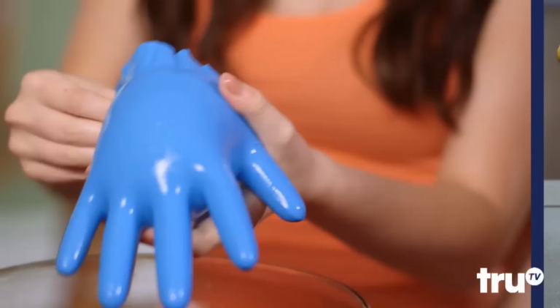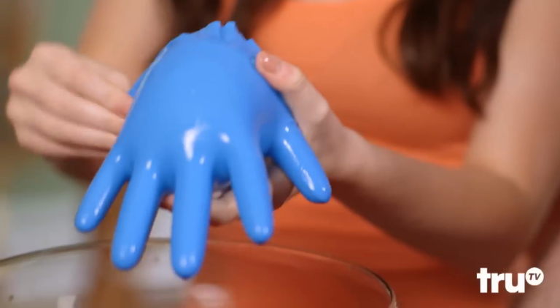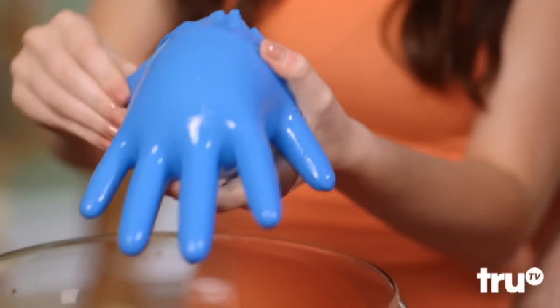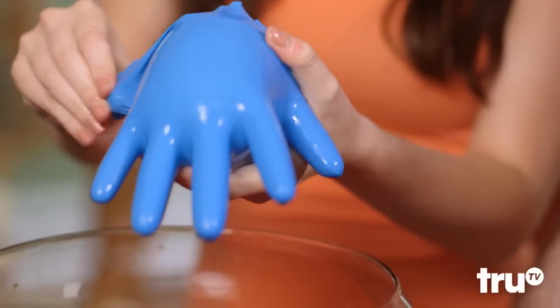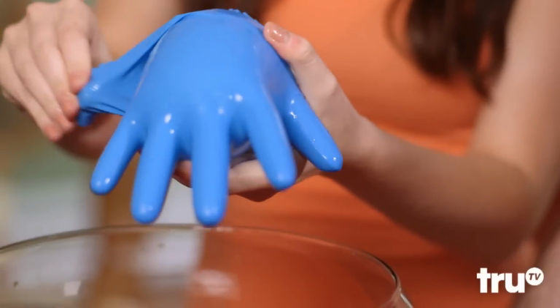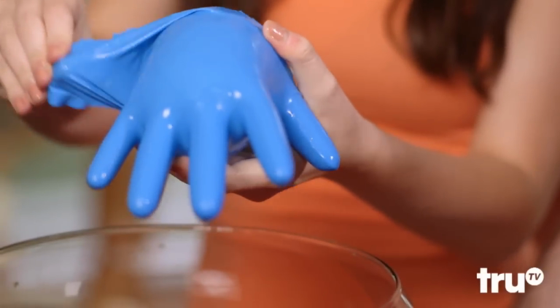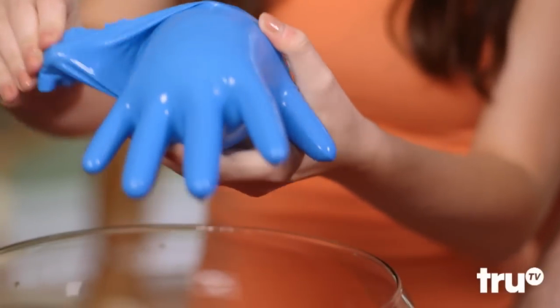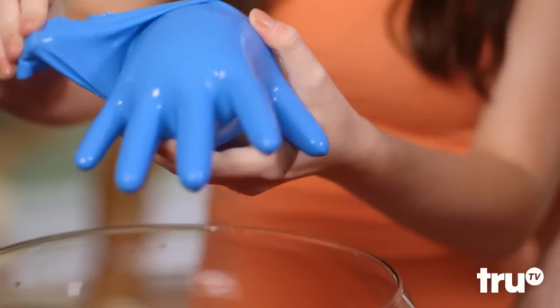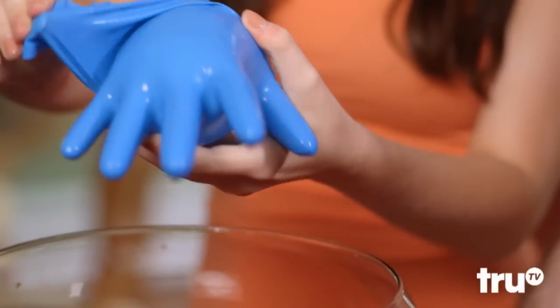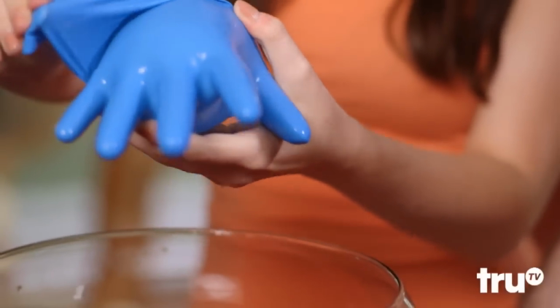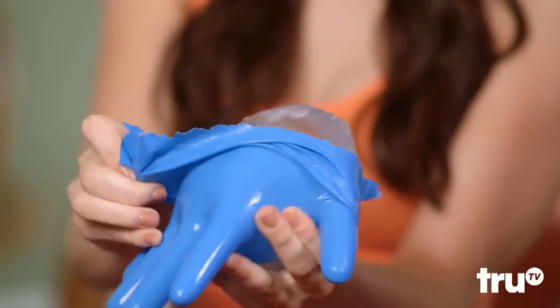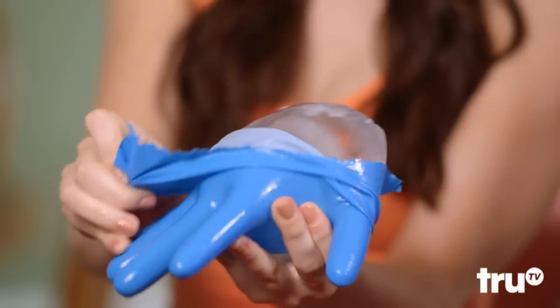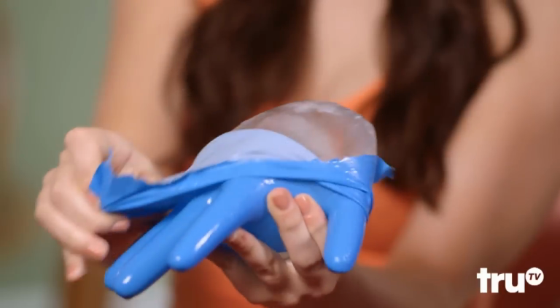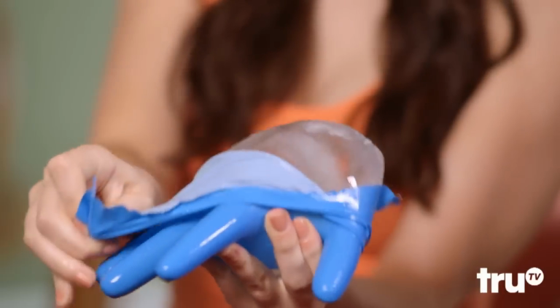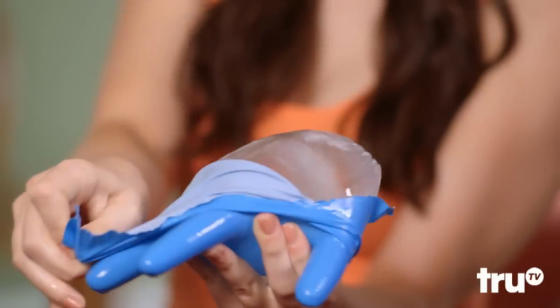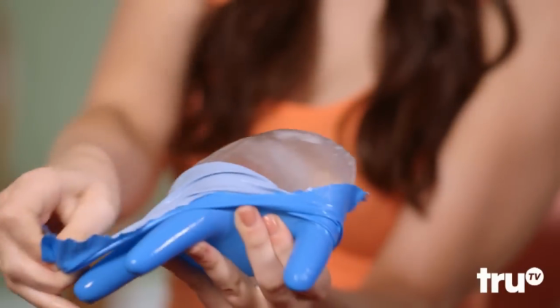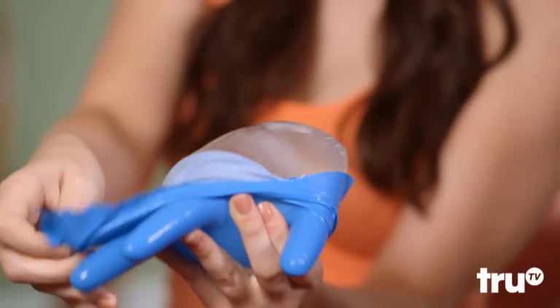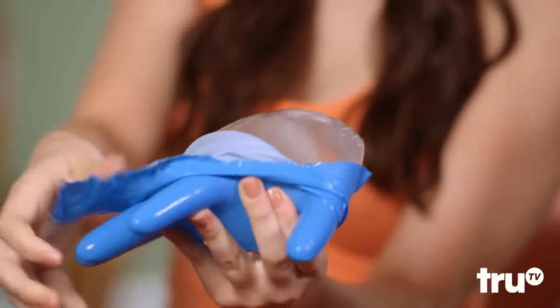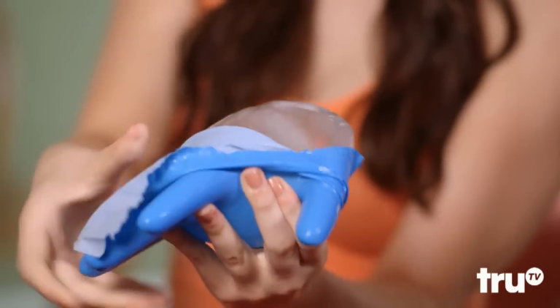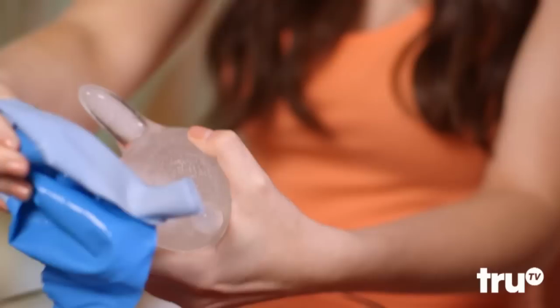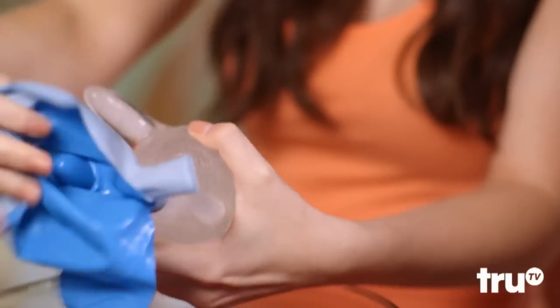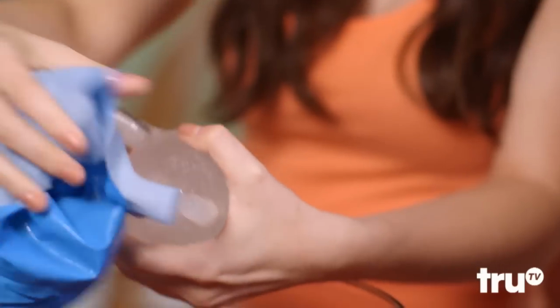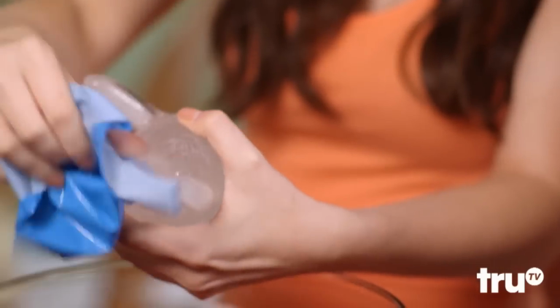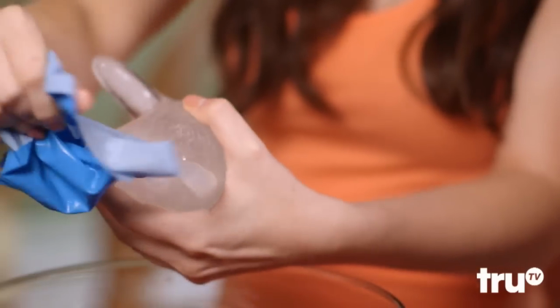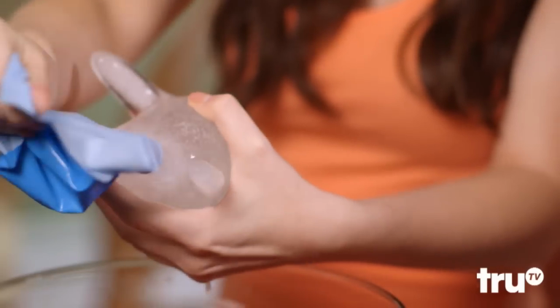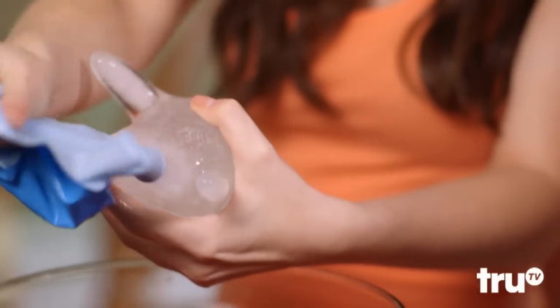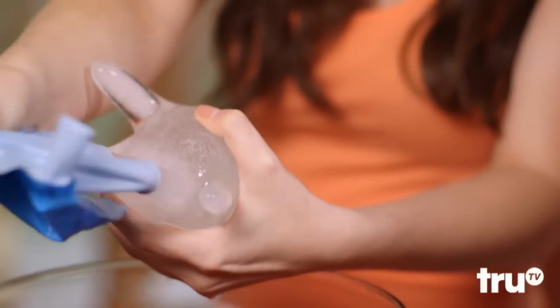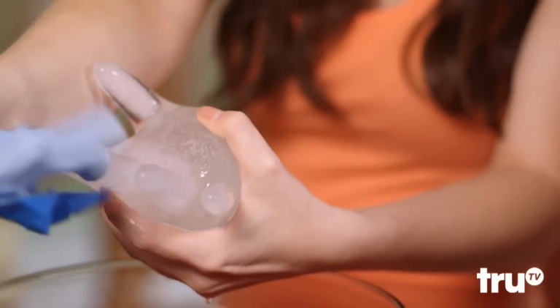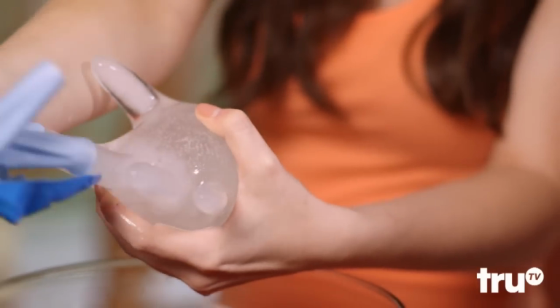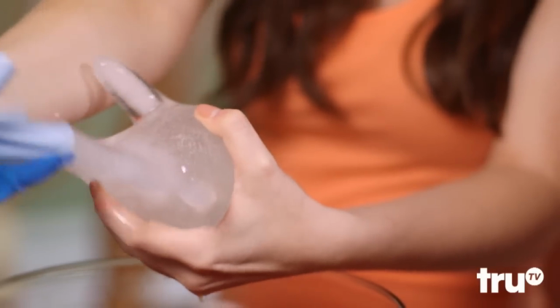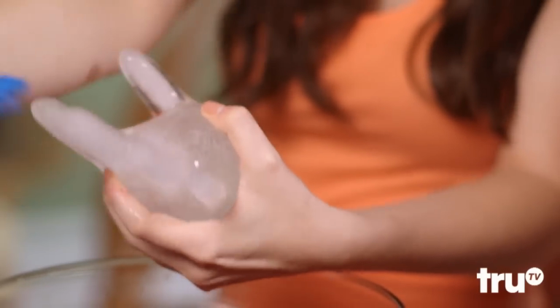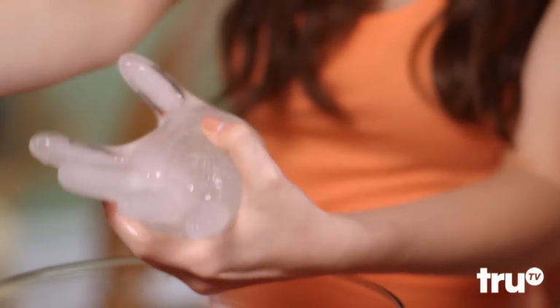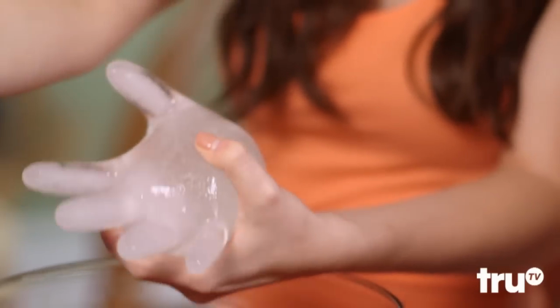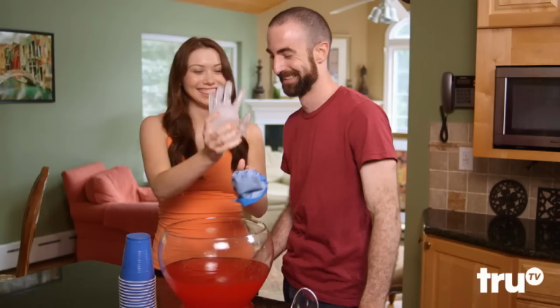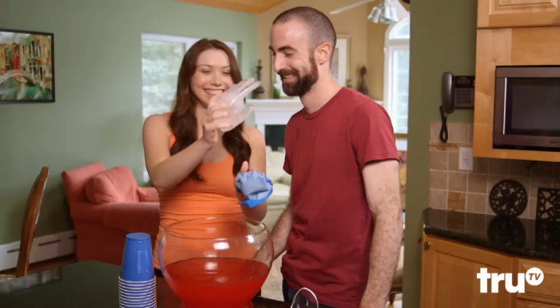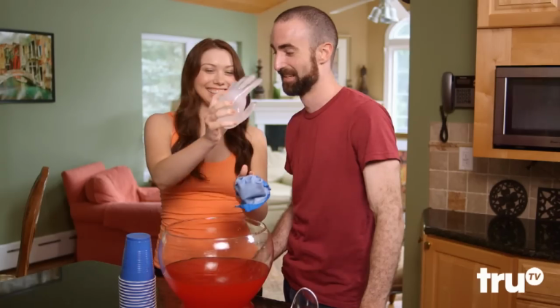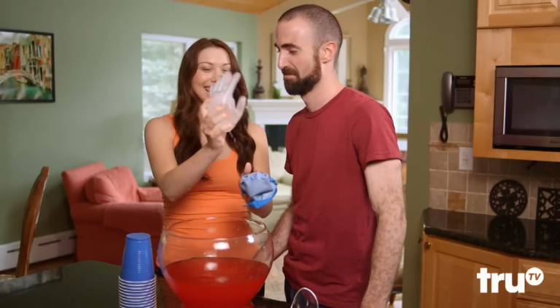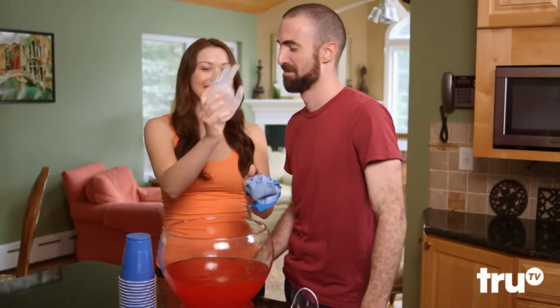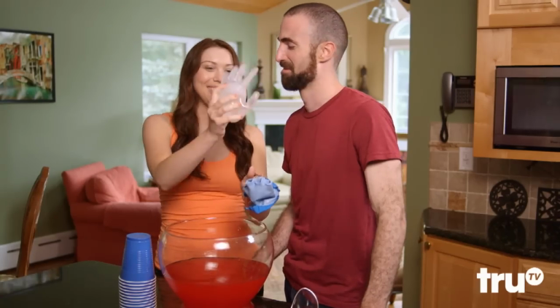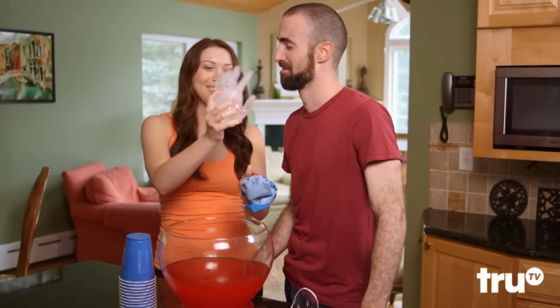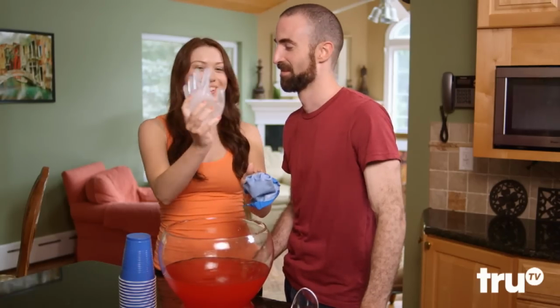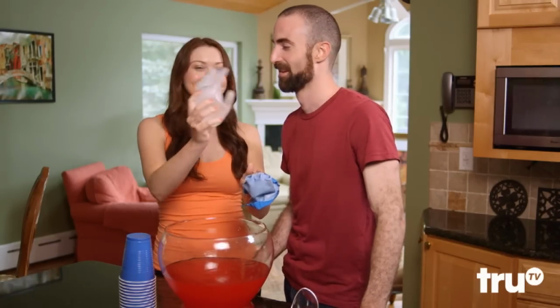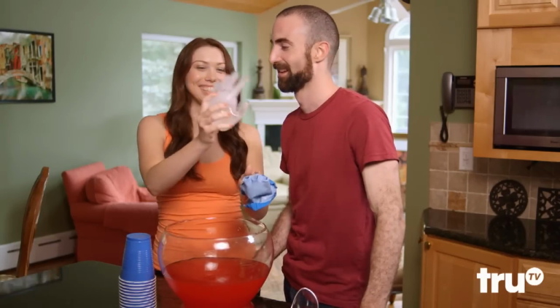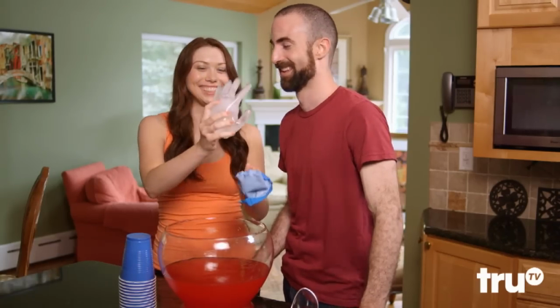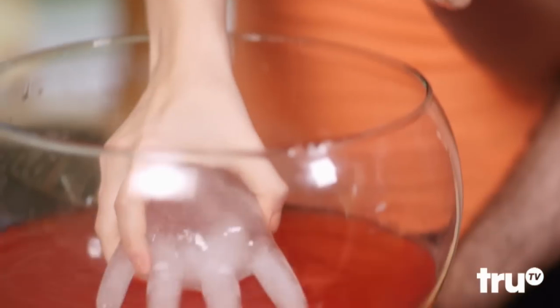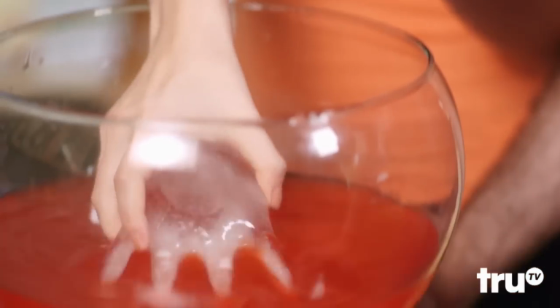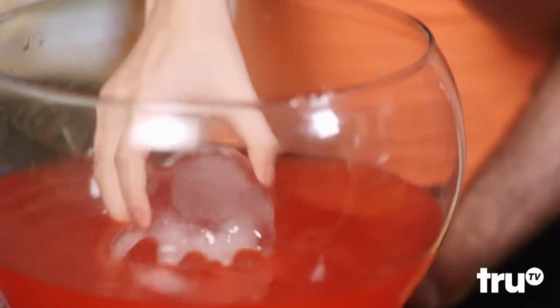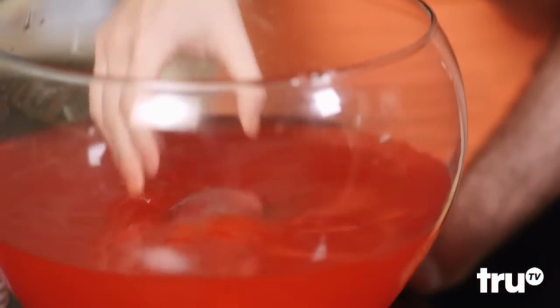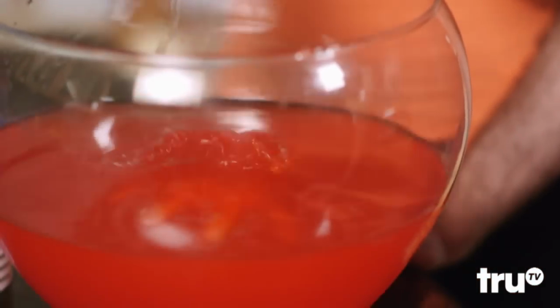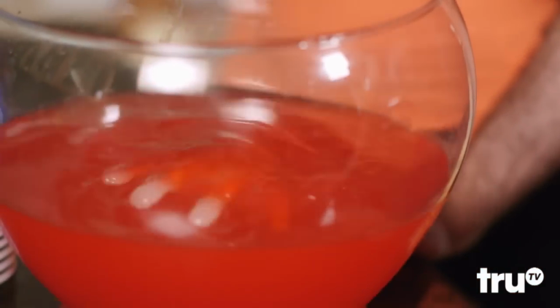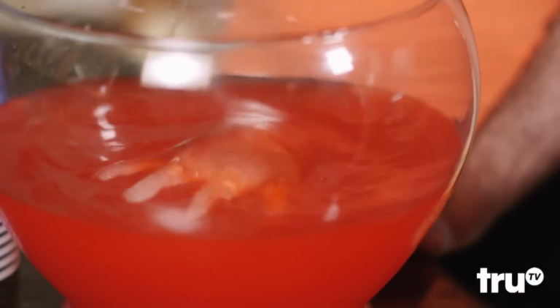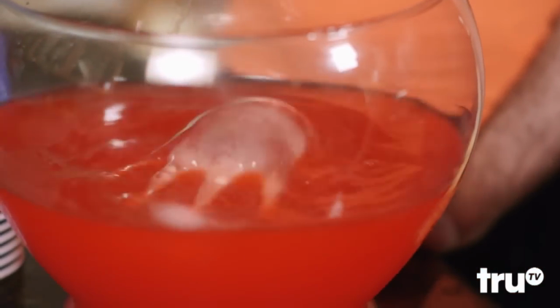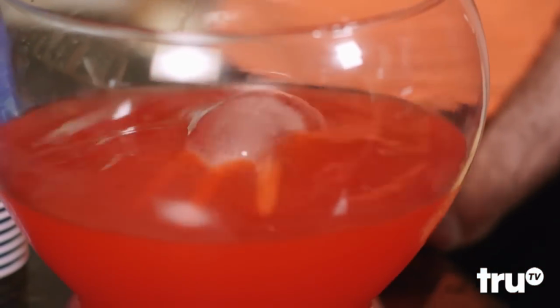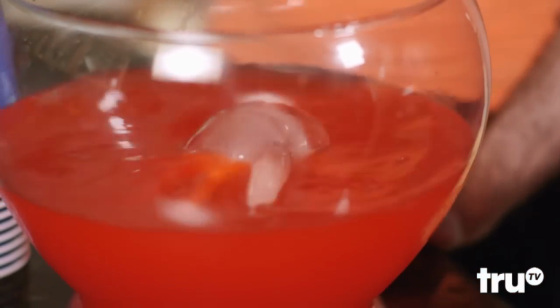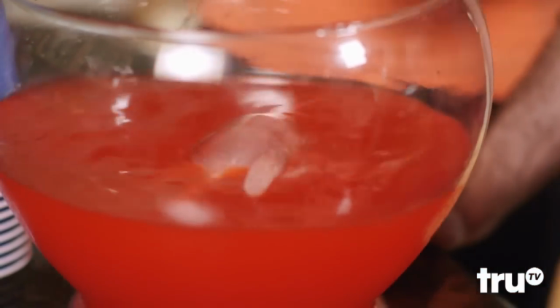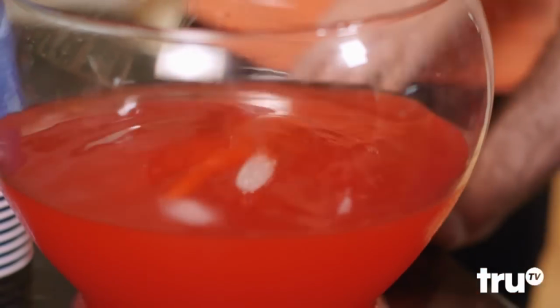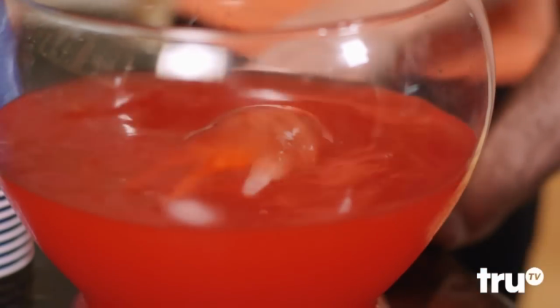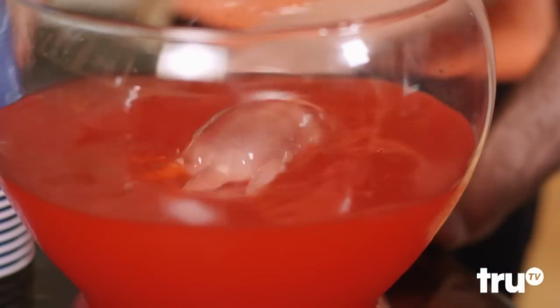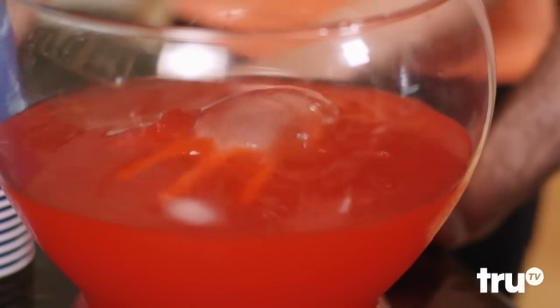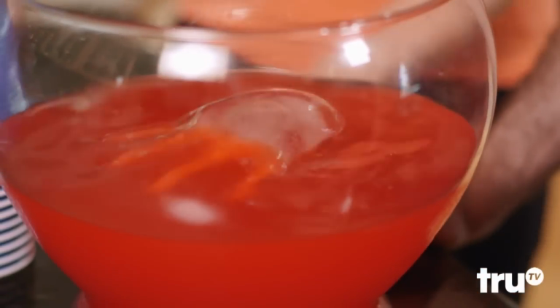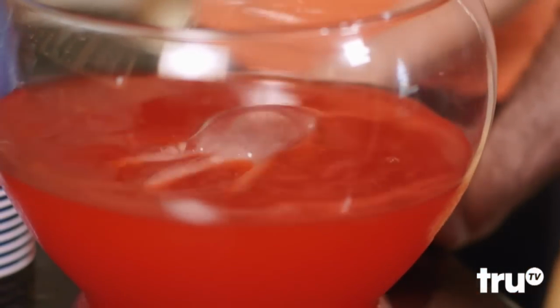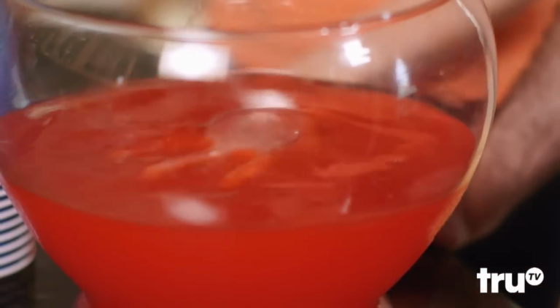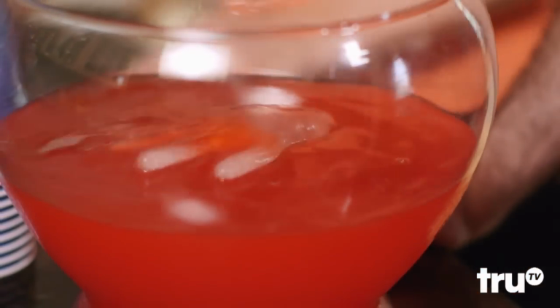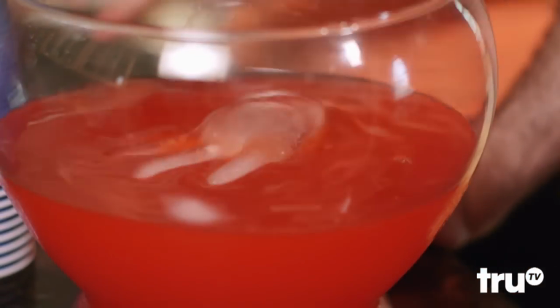Want to amuse your party guests? Freeze juice or water in a Rubber Glove to make a cold and creepy decoration for the Halloween punch. All-star.